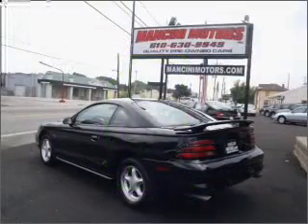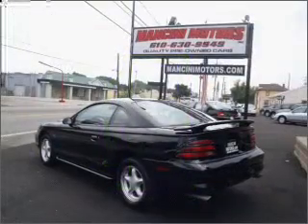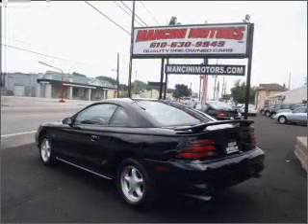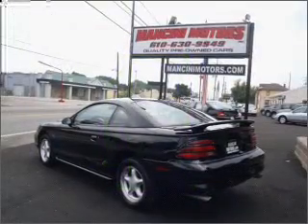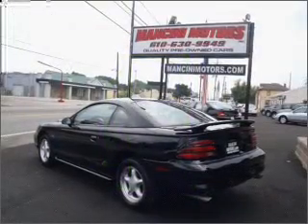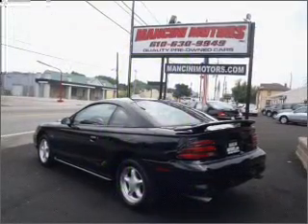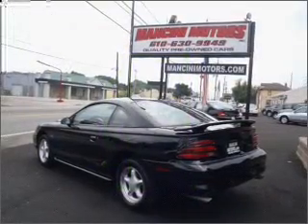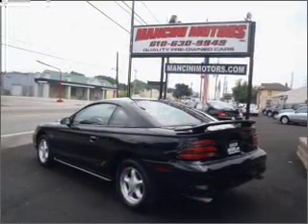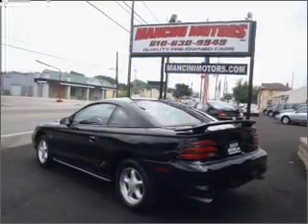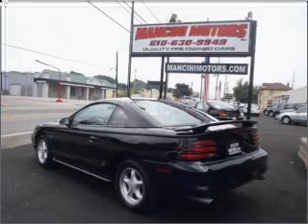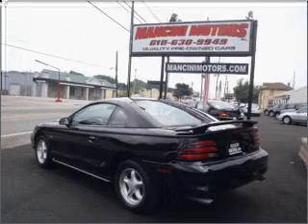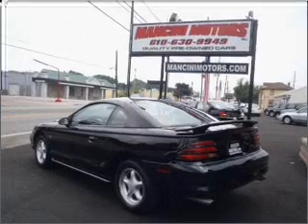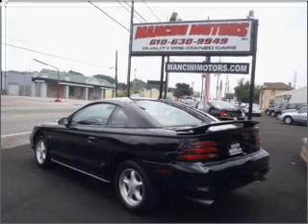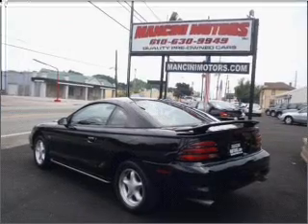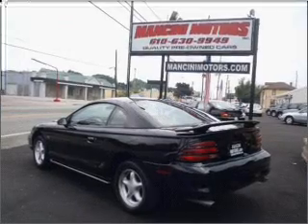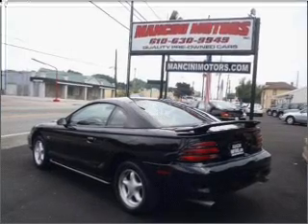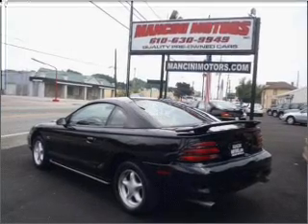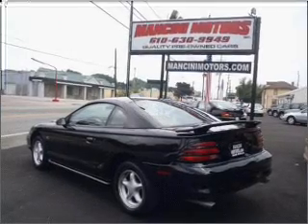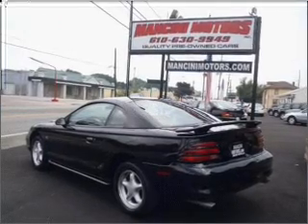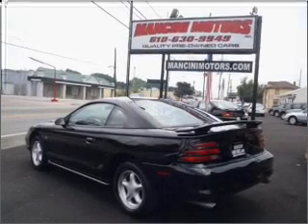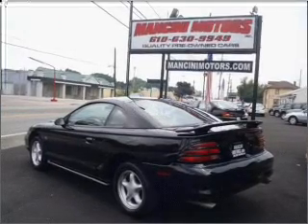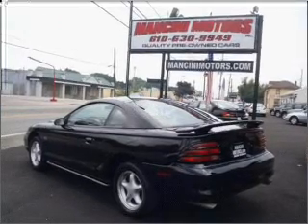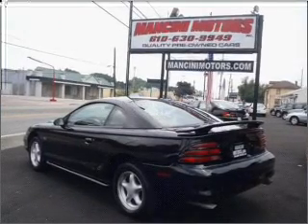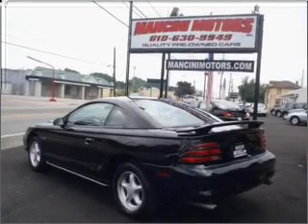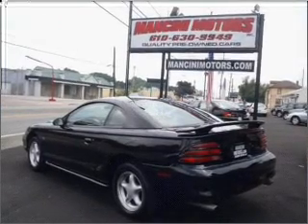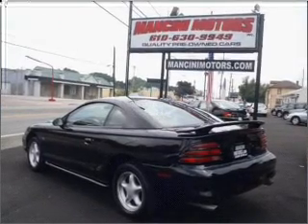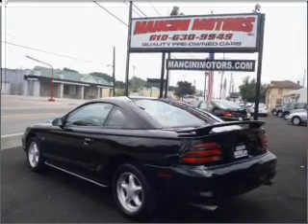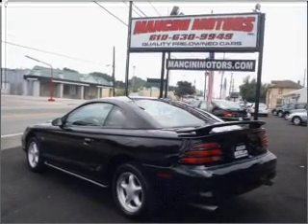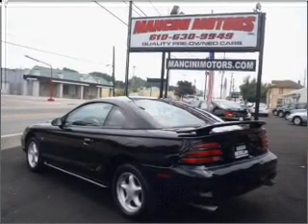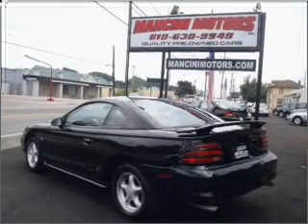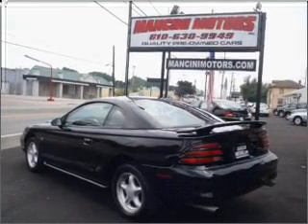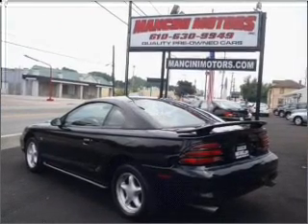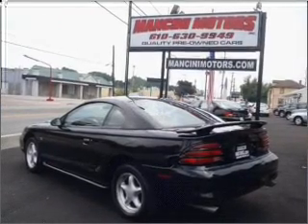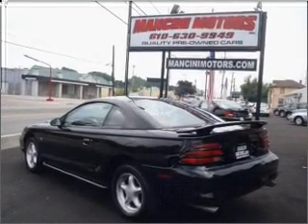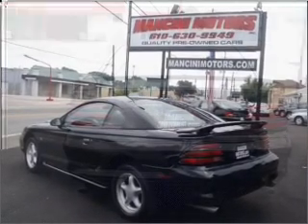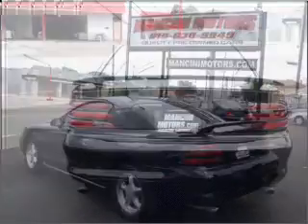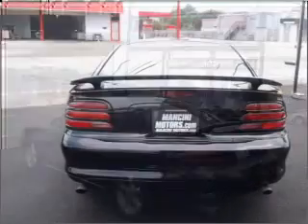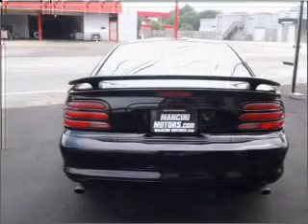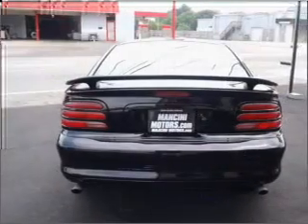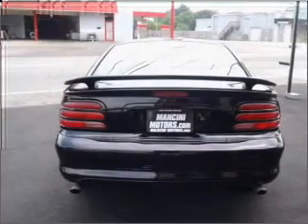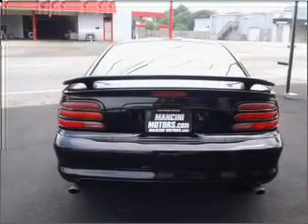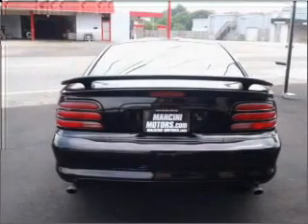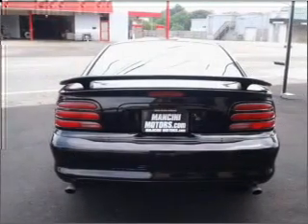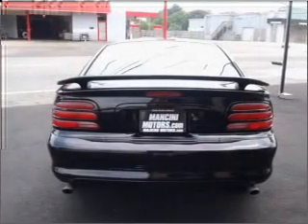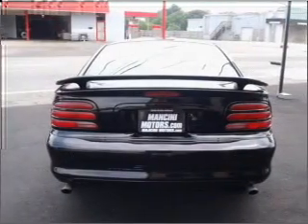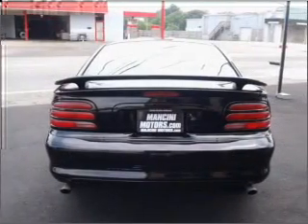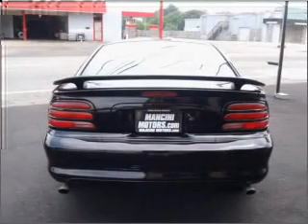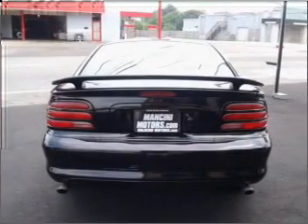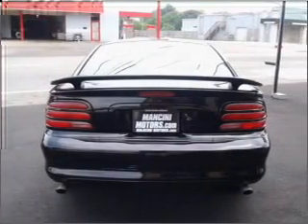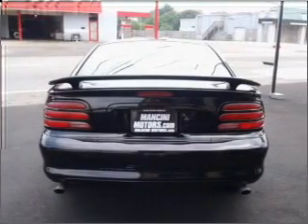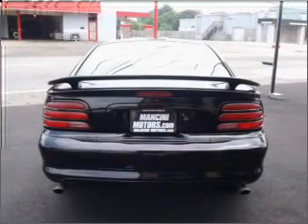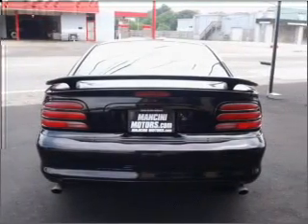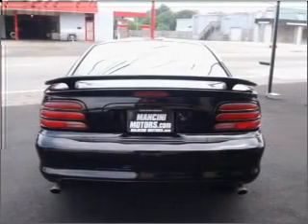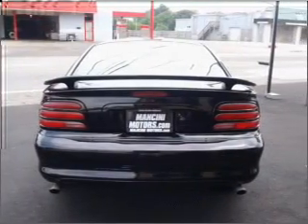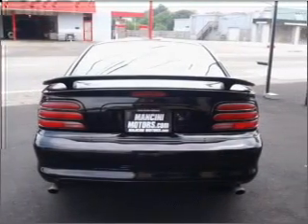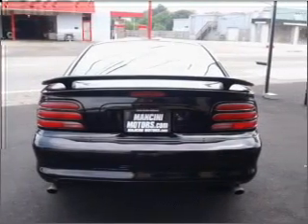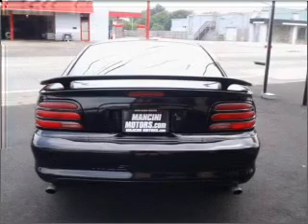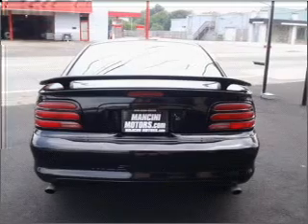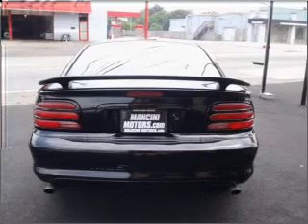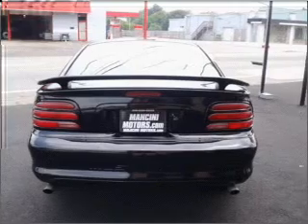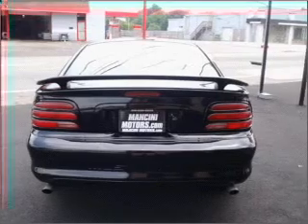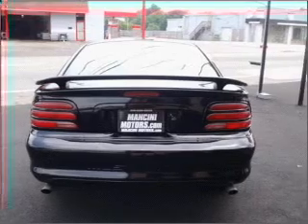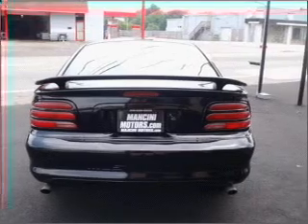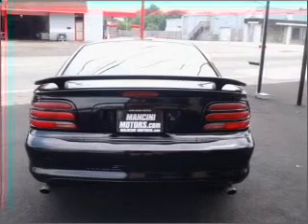With a powerful 8-cylinder engine that gives you more control with its manual transmission, premium wheels give a more luxurious look.